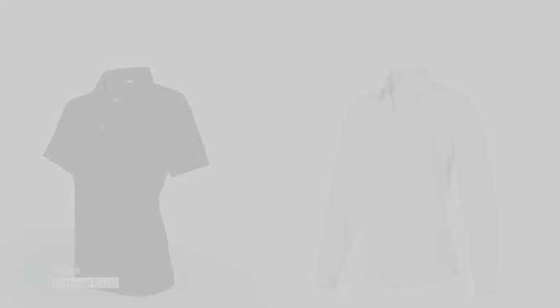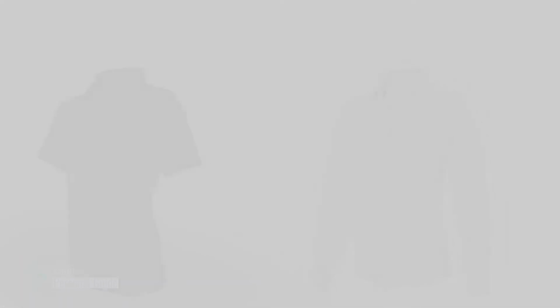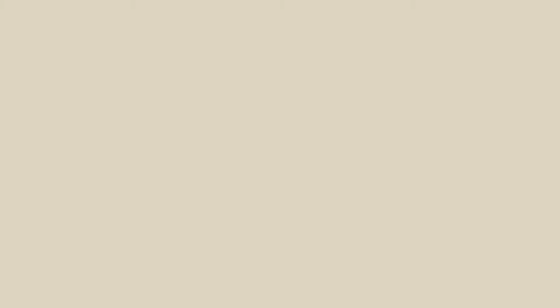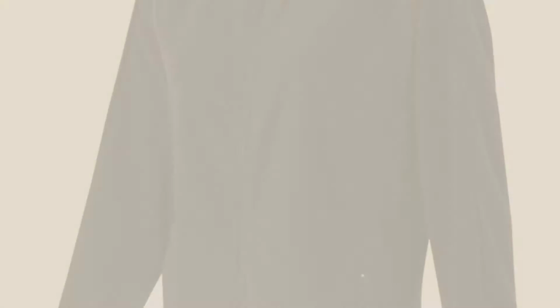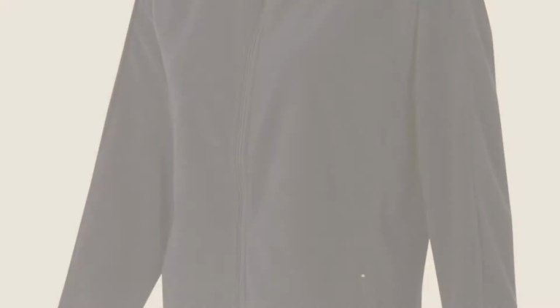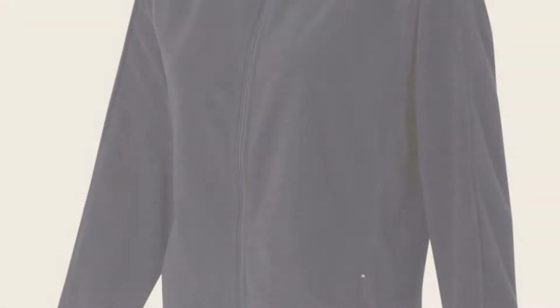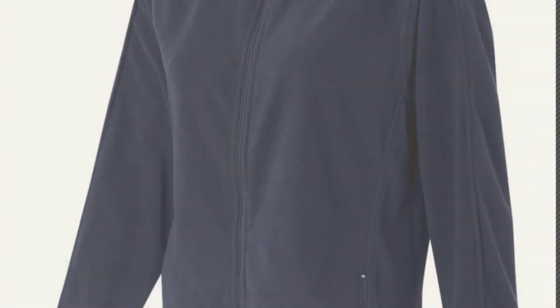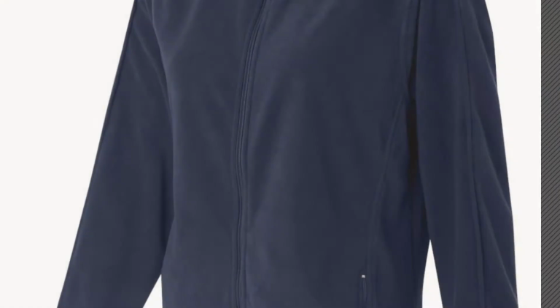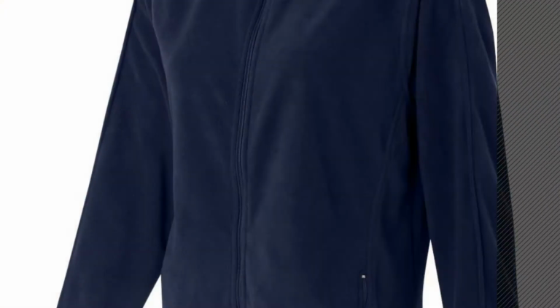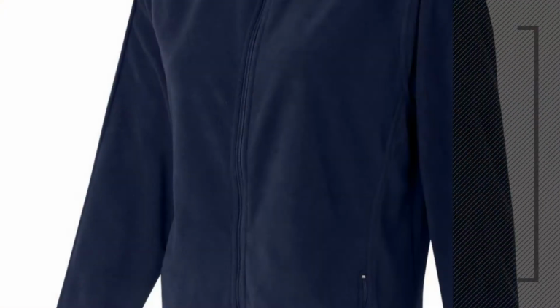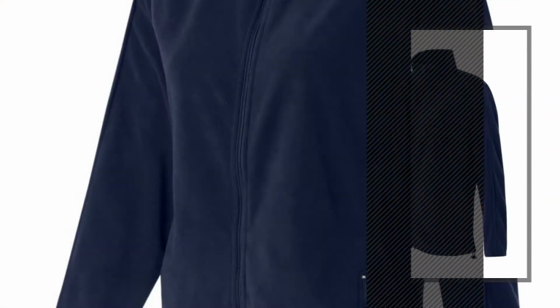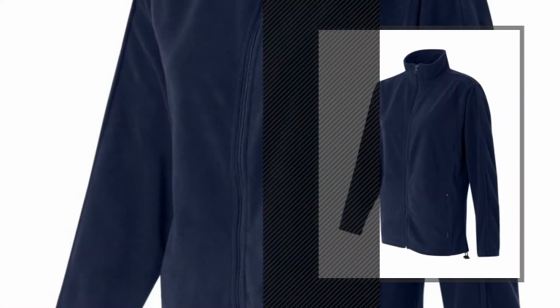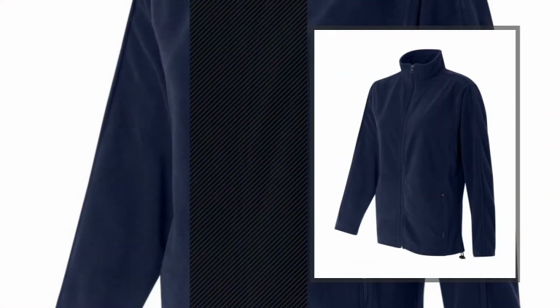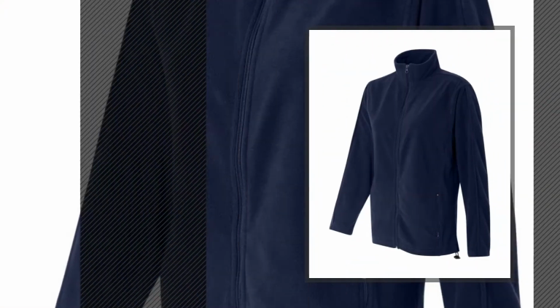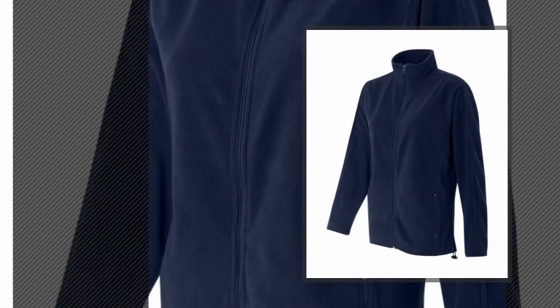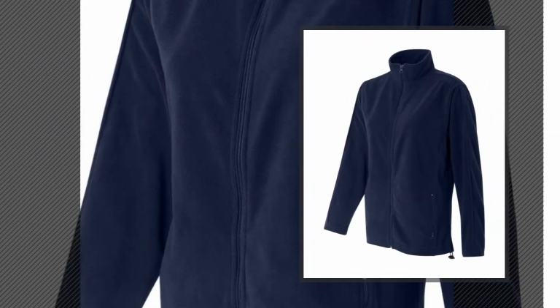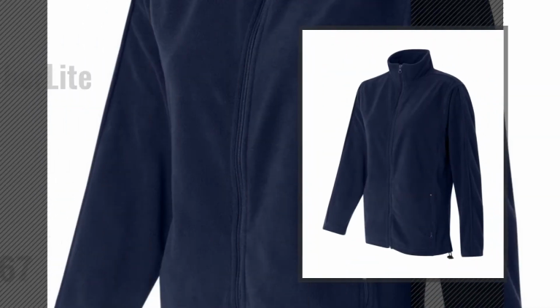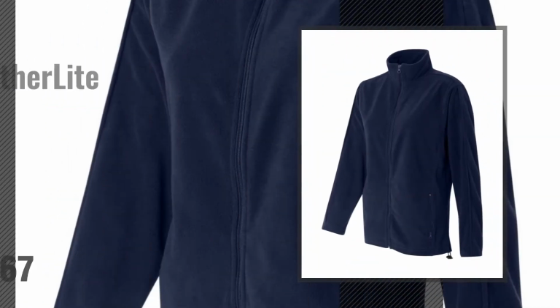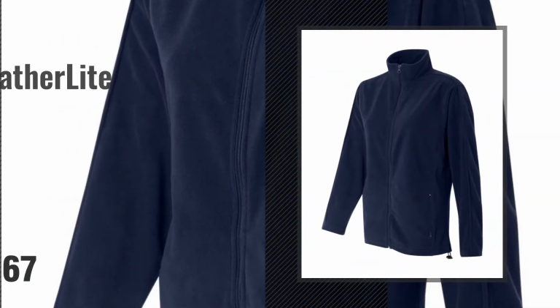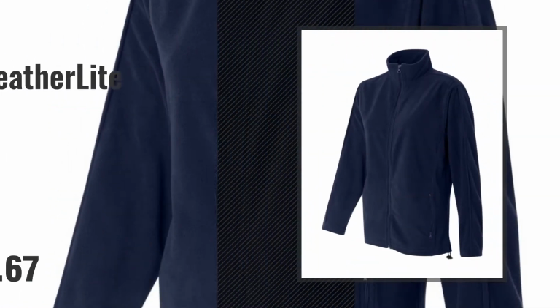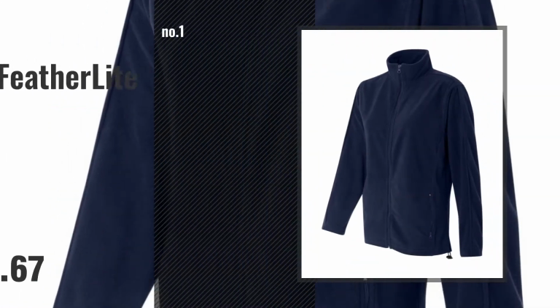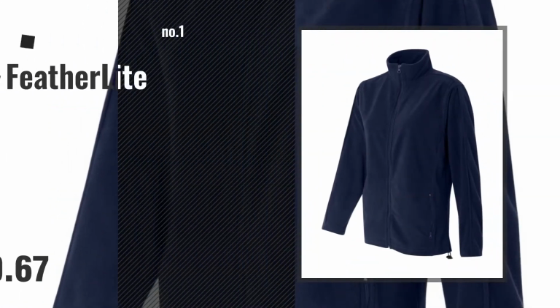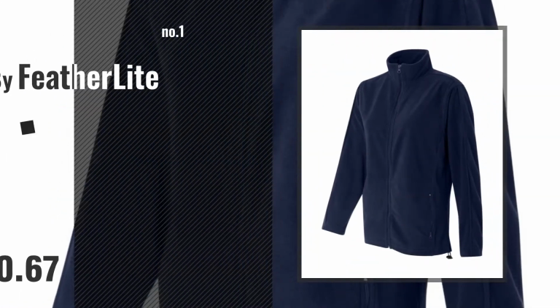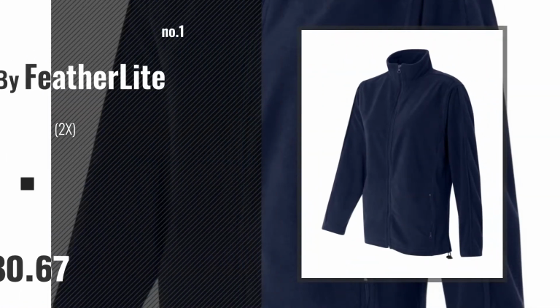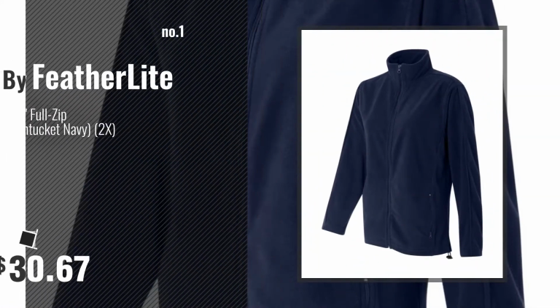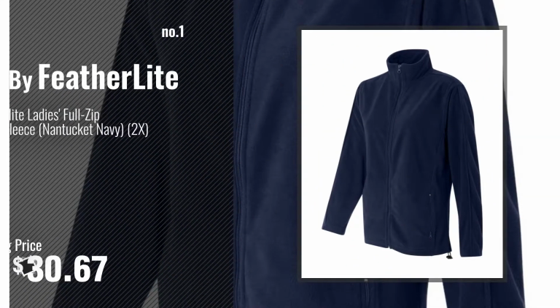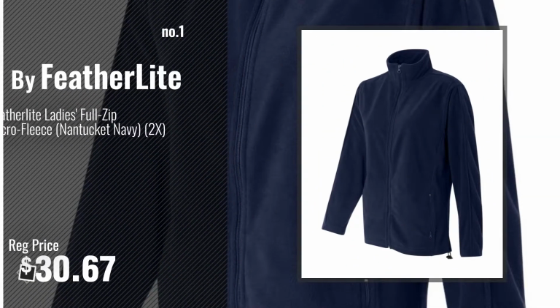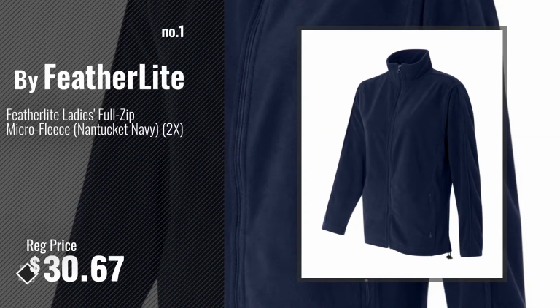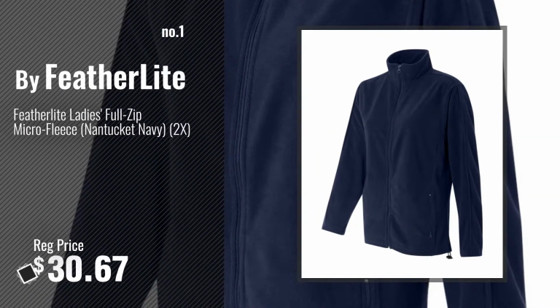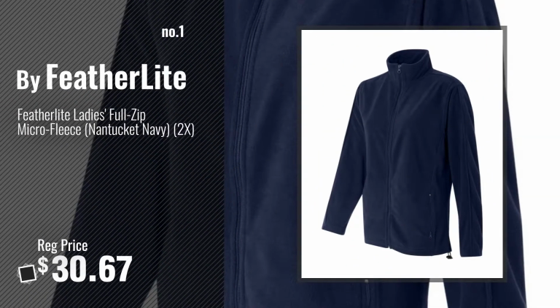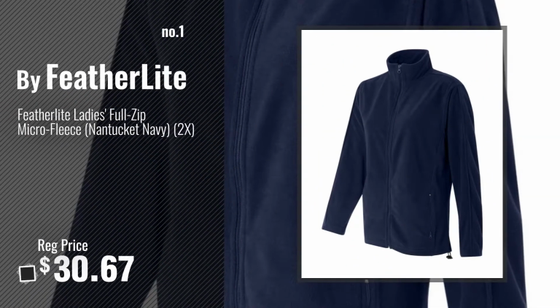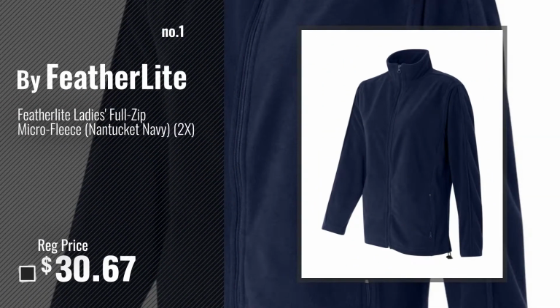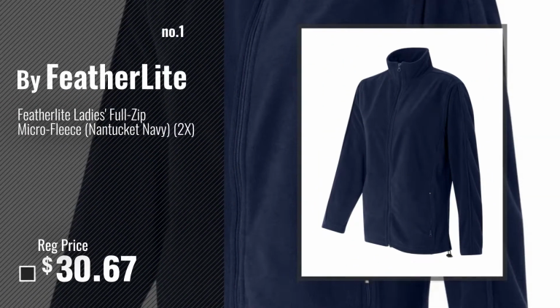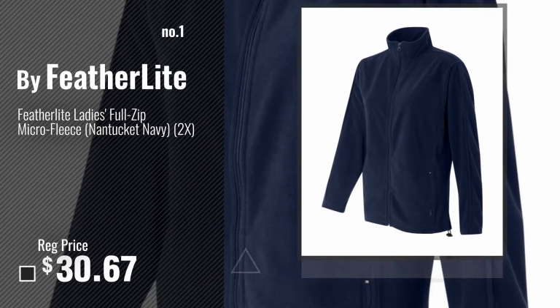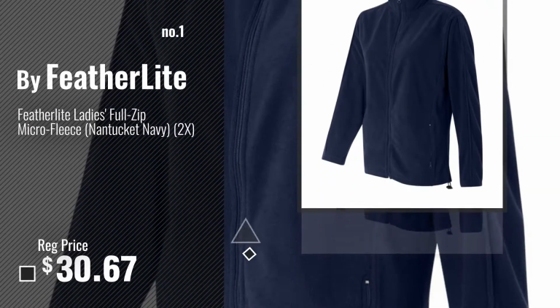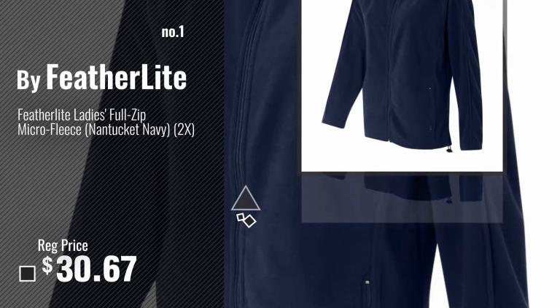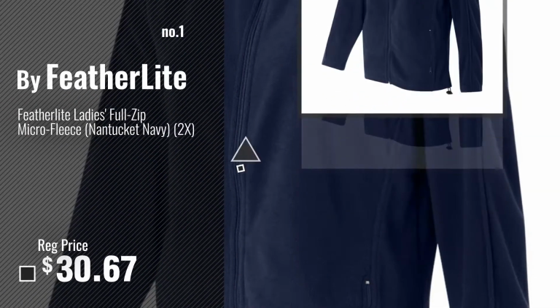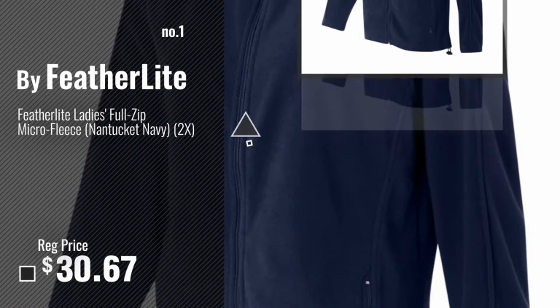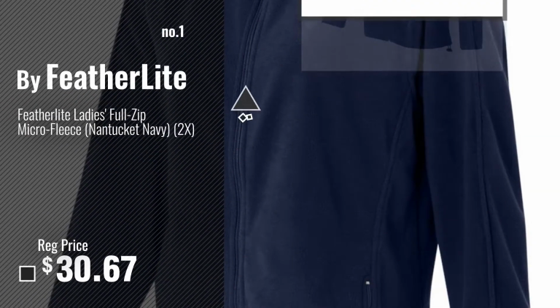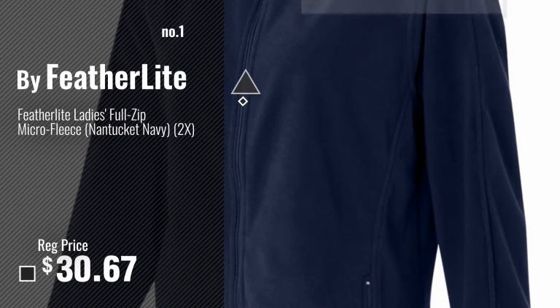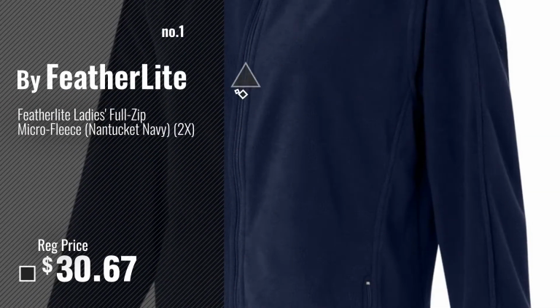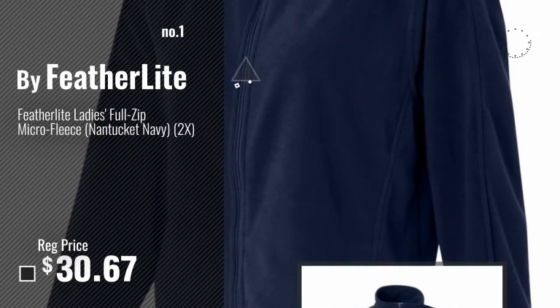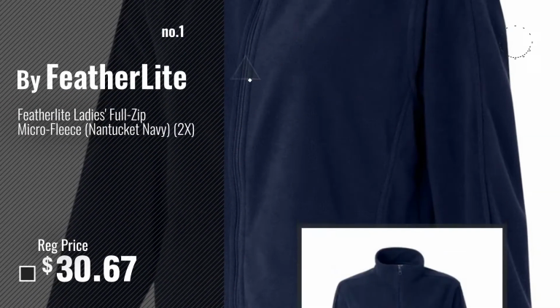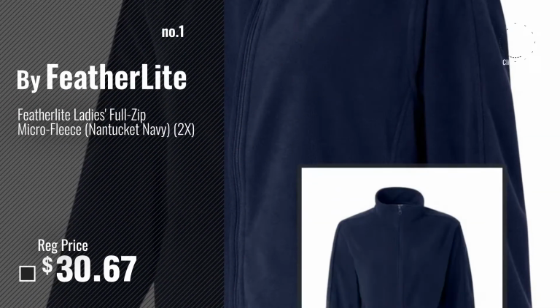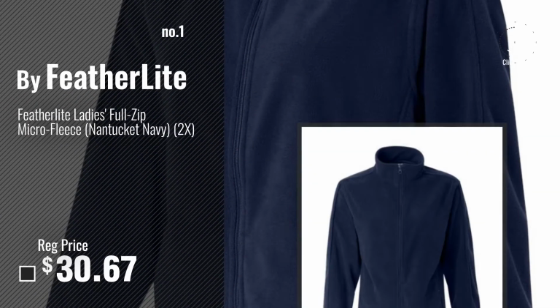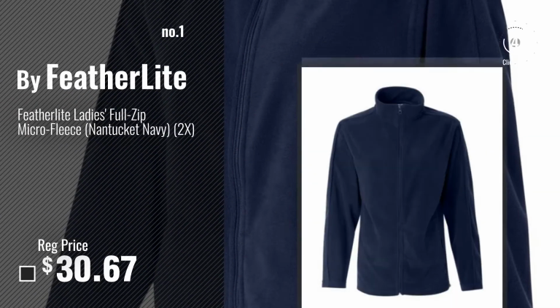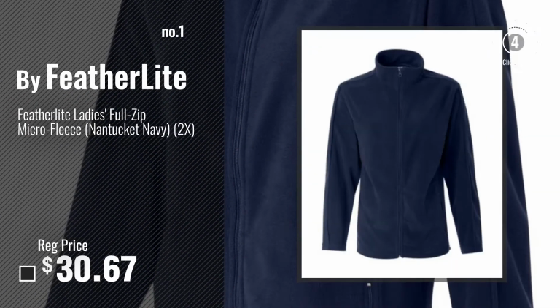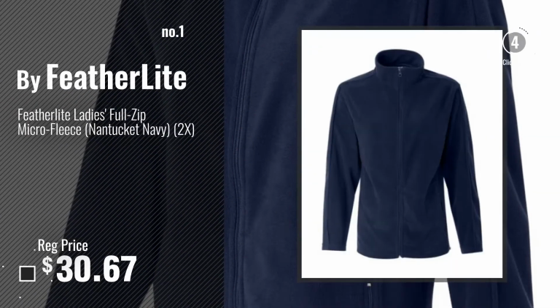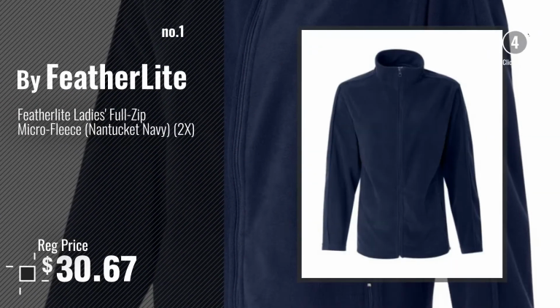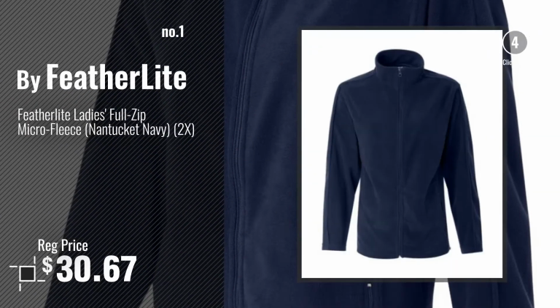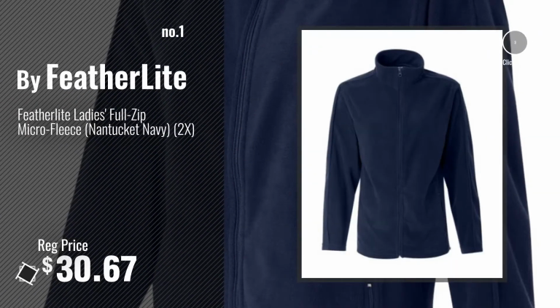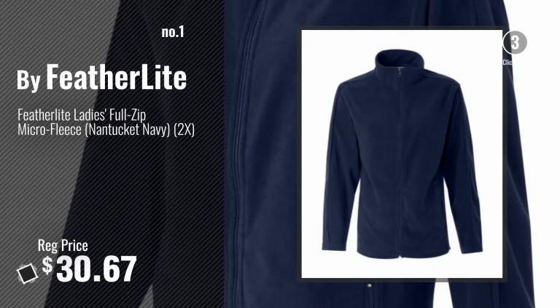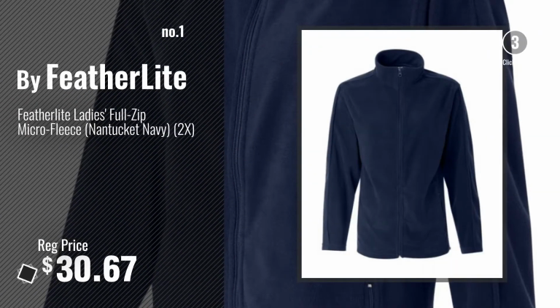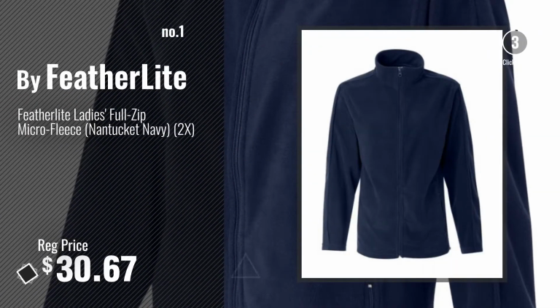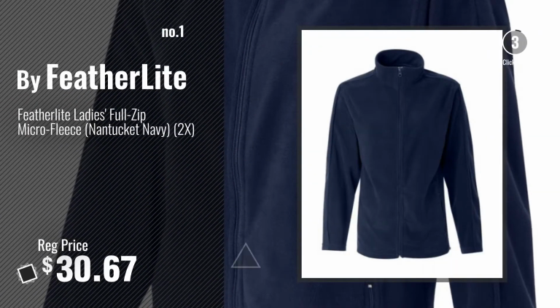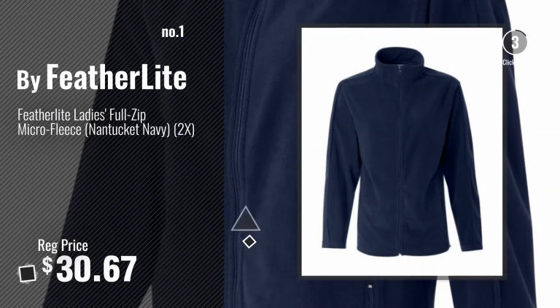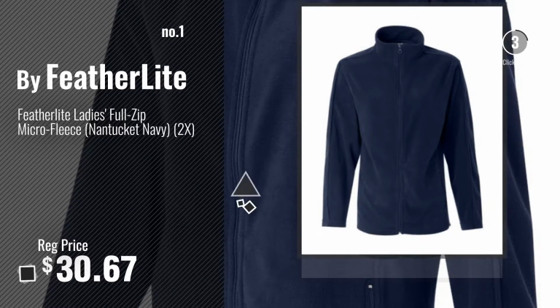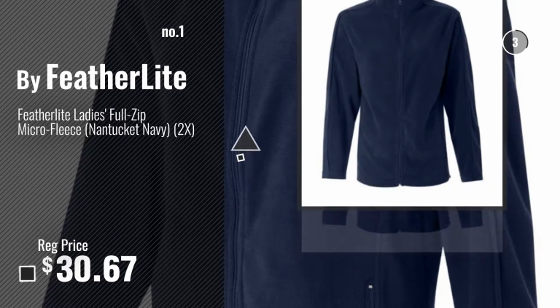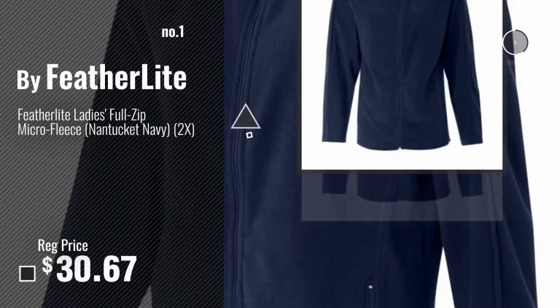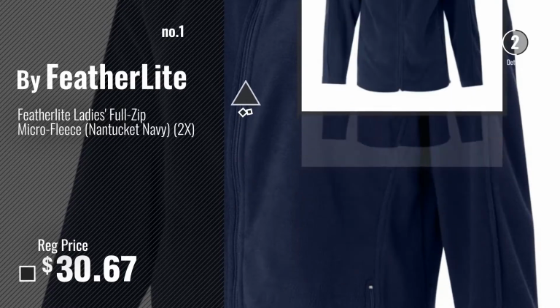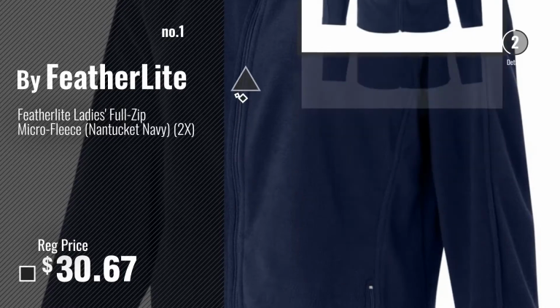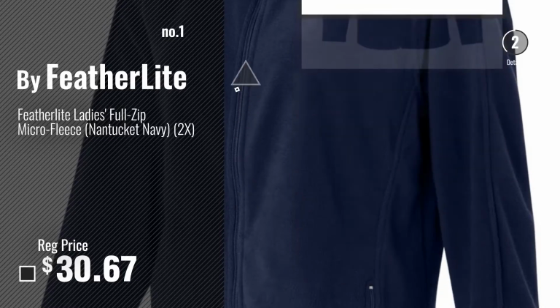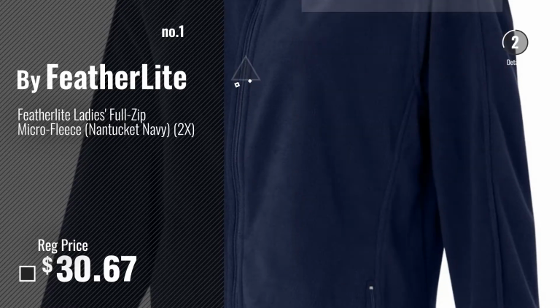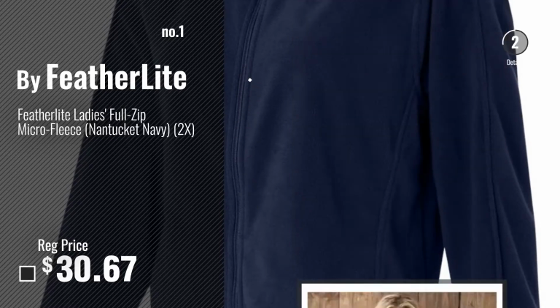Number 1, most popular, by Featherlite. Watch this video, choose your favorite.